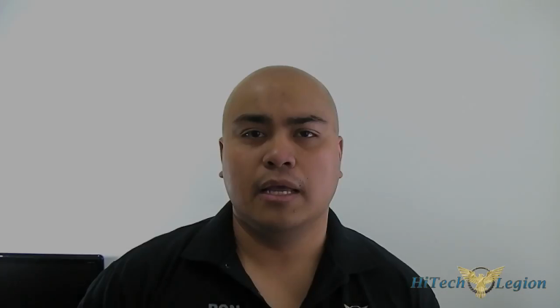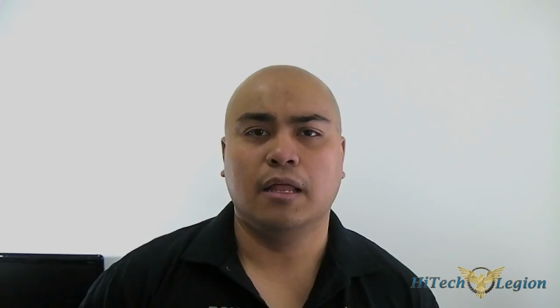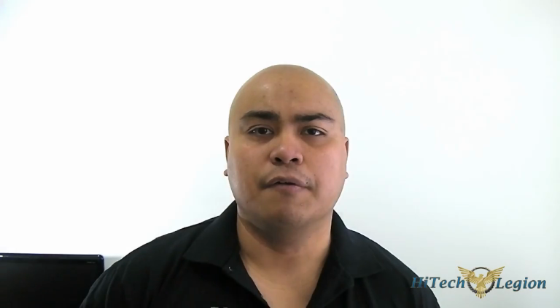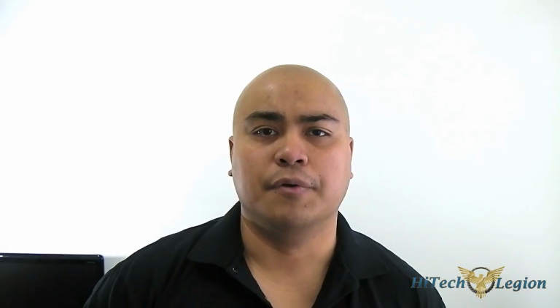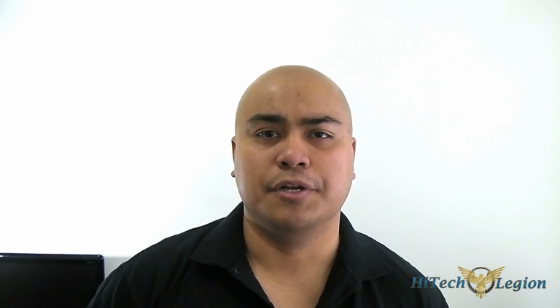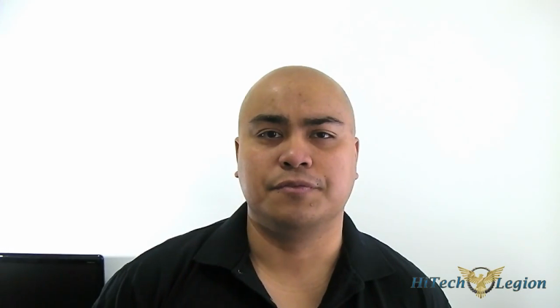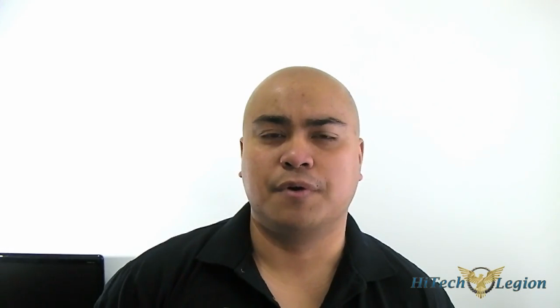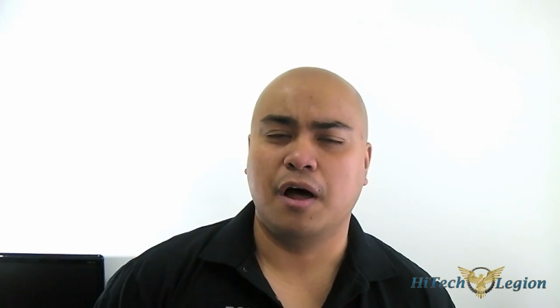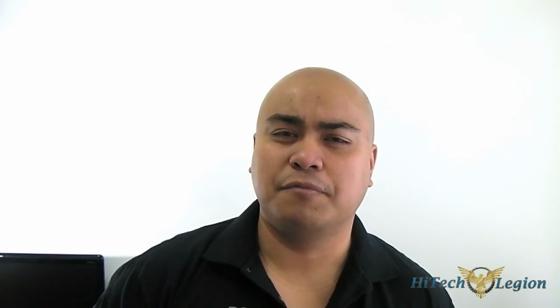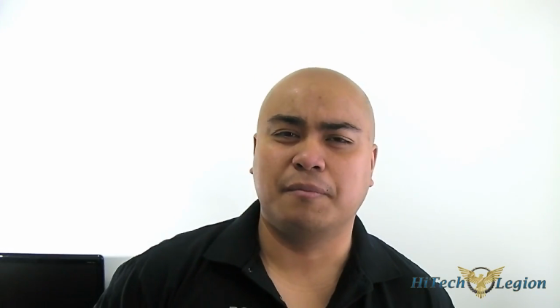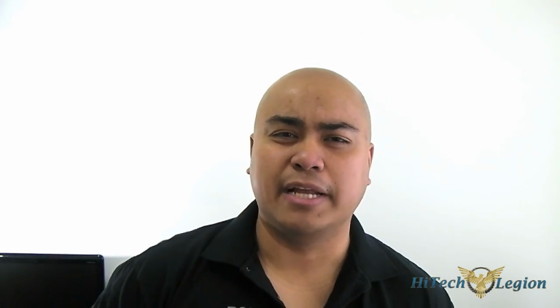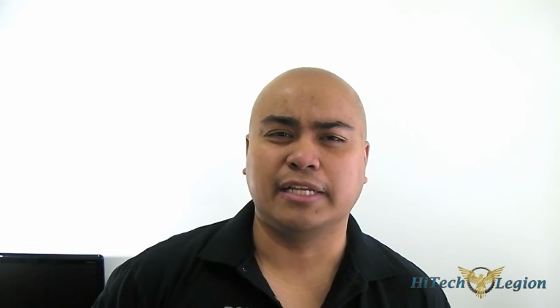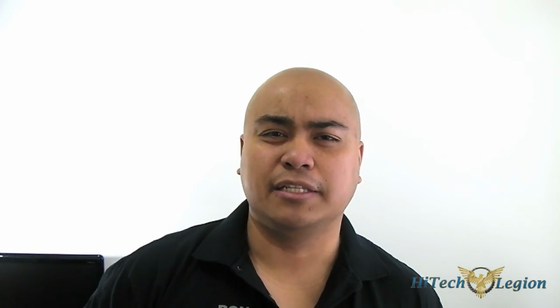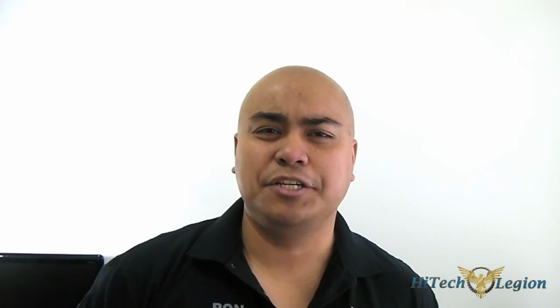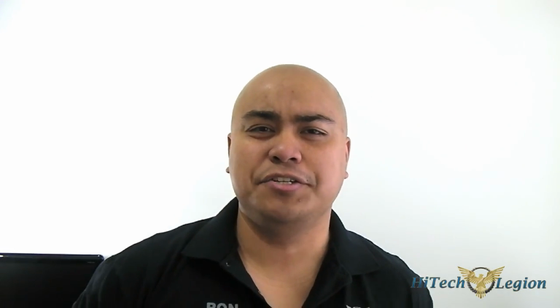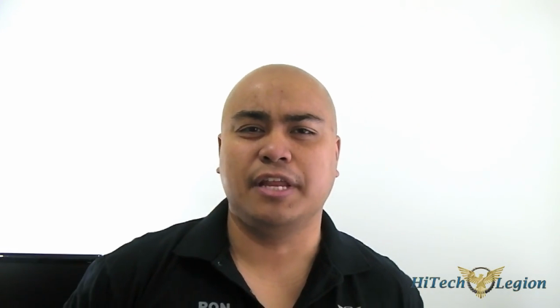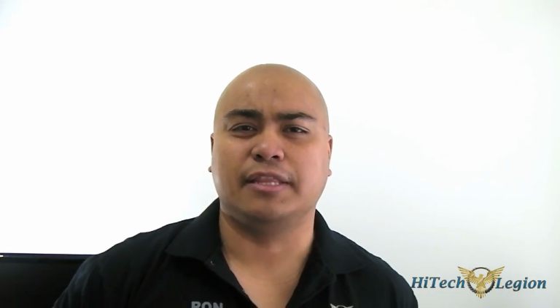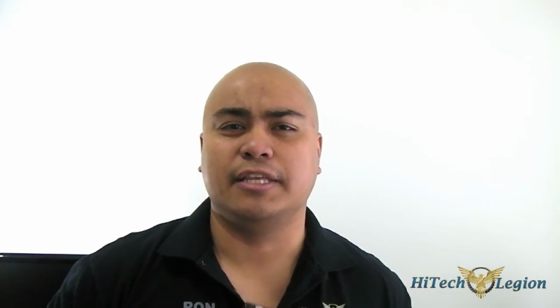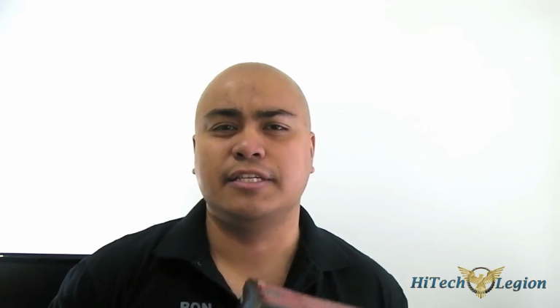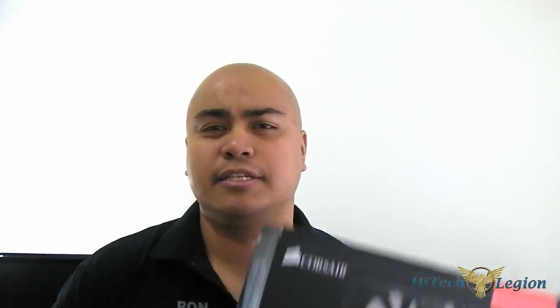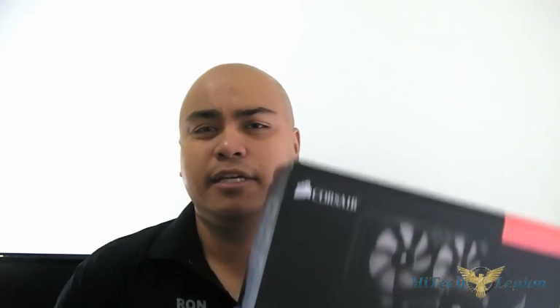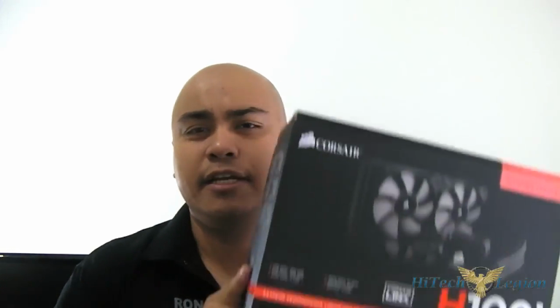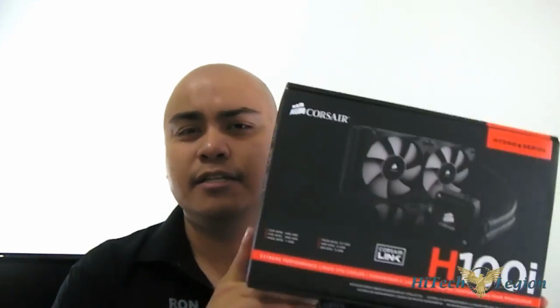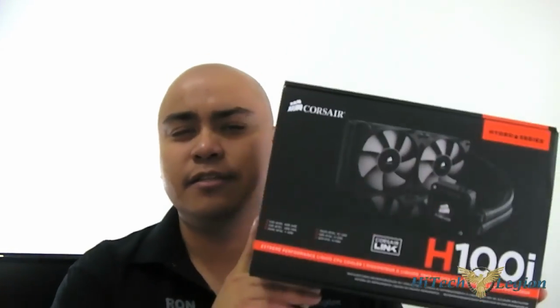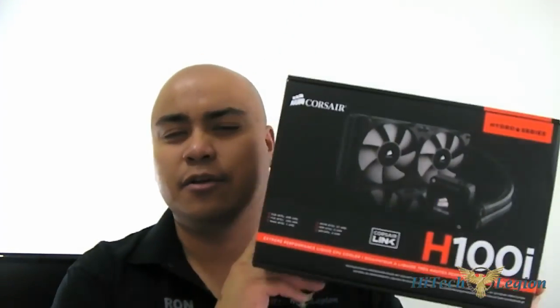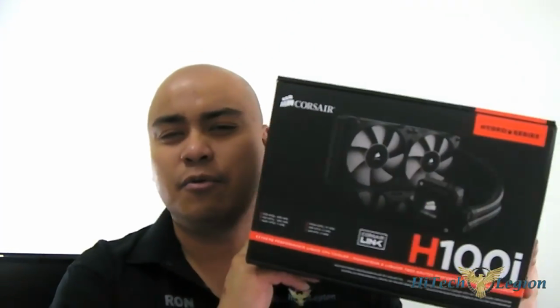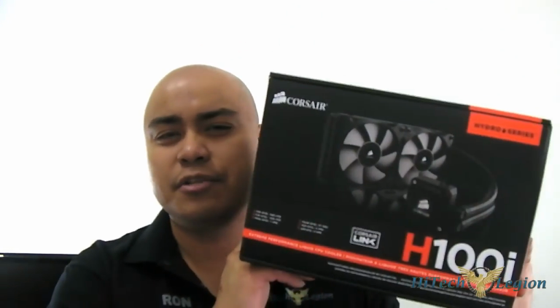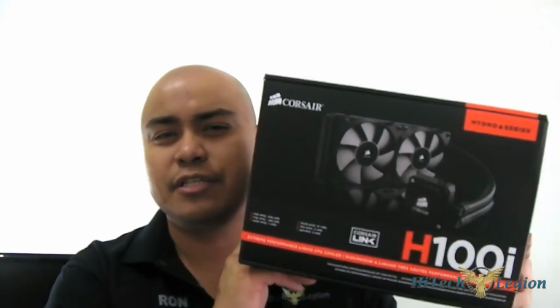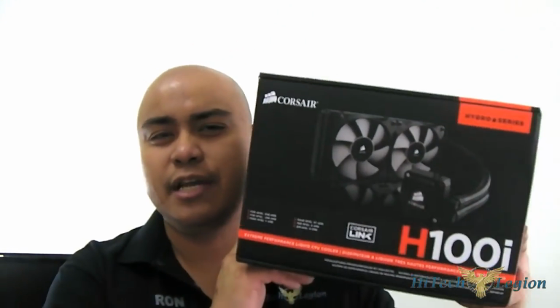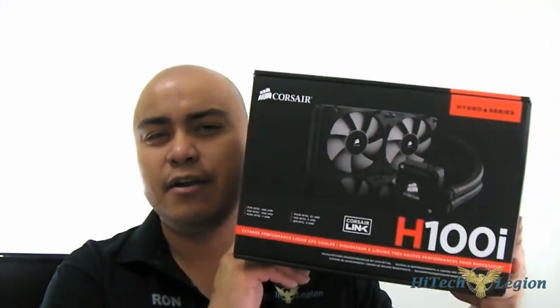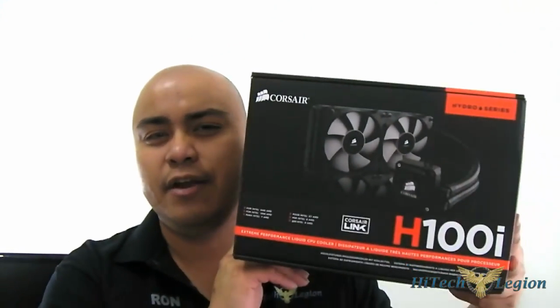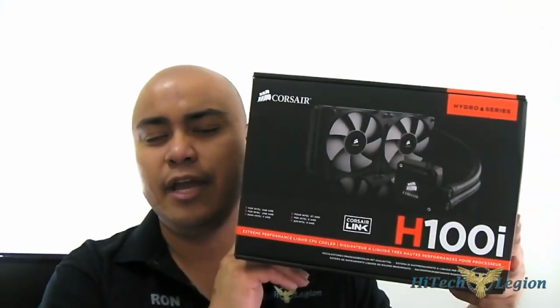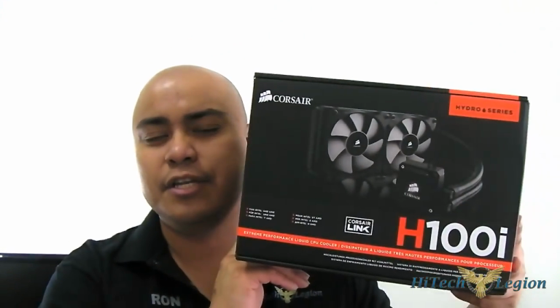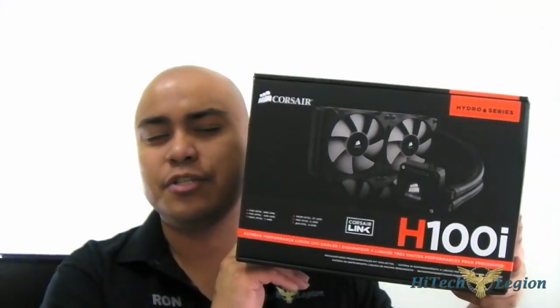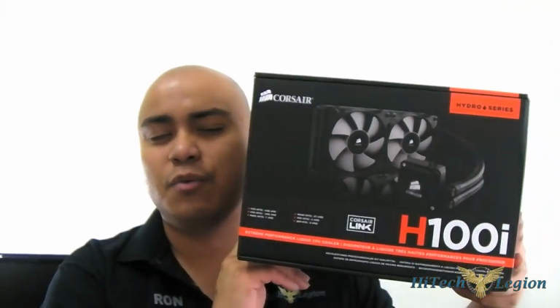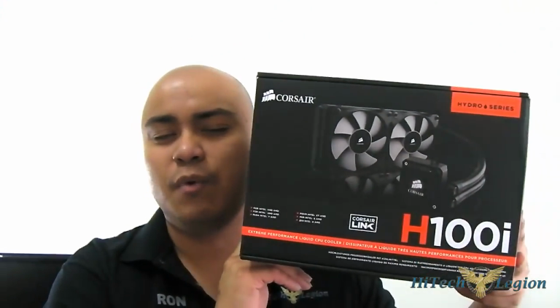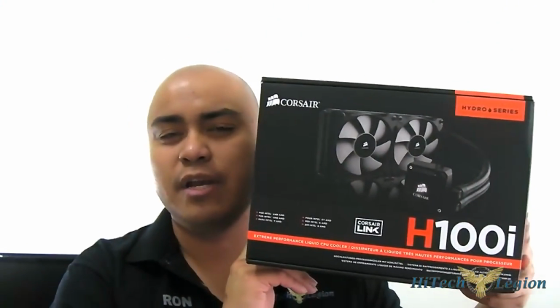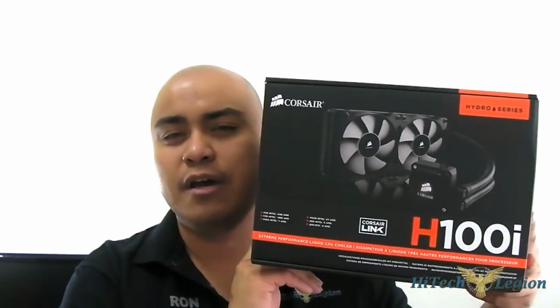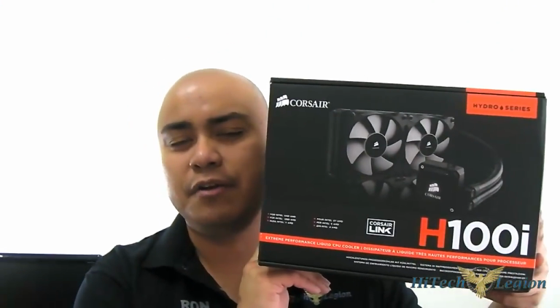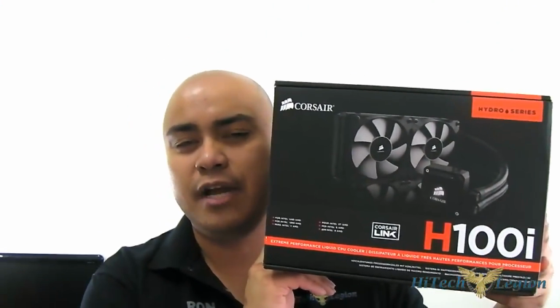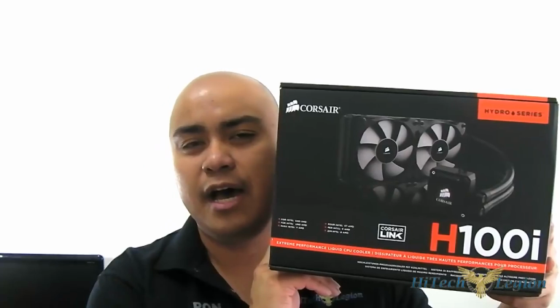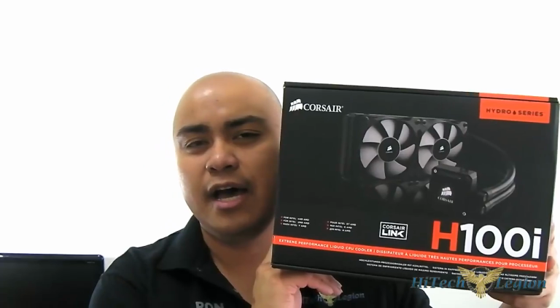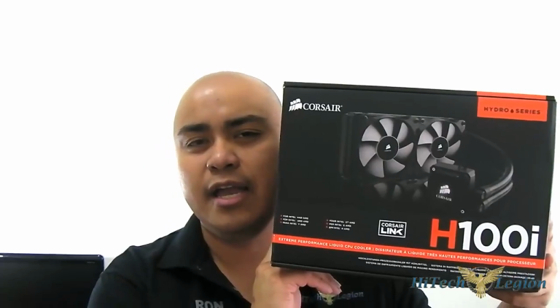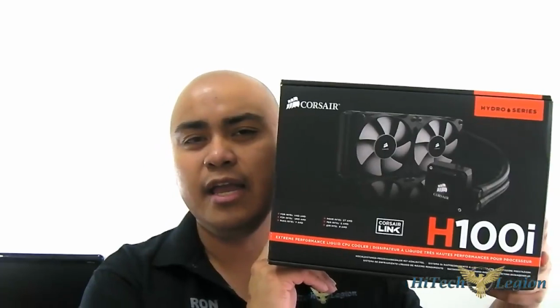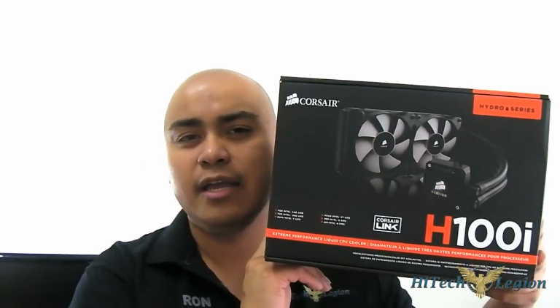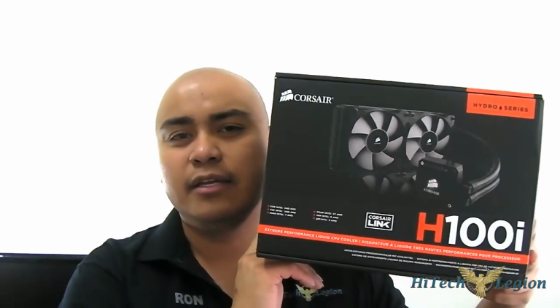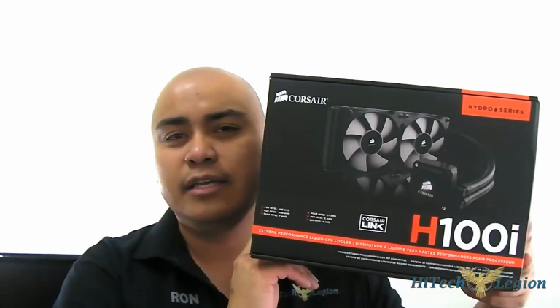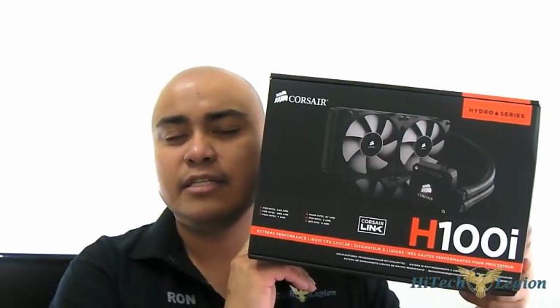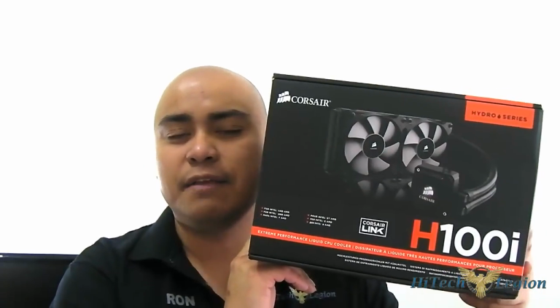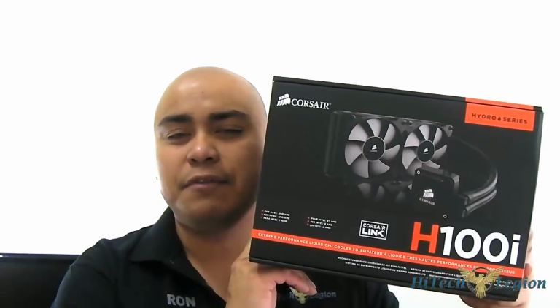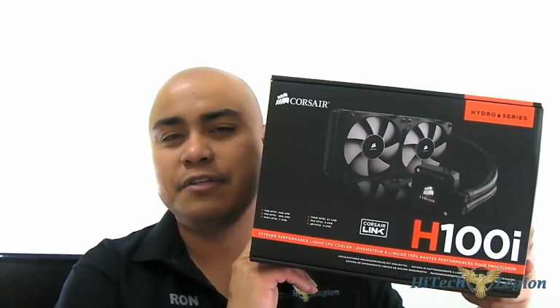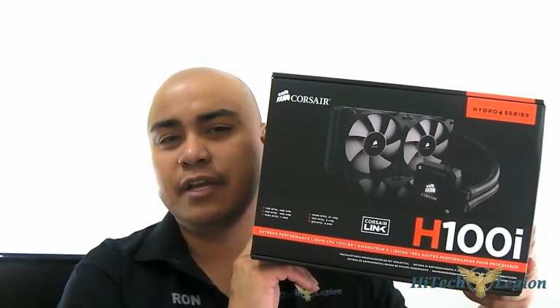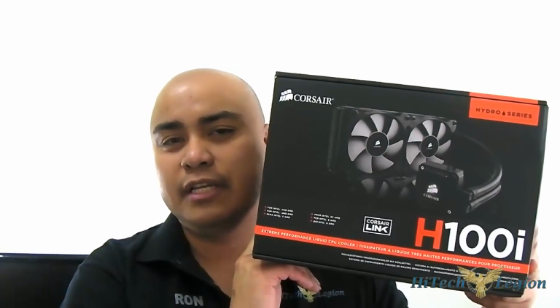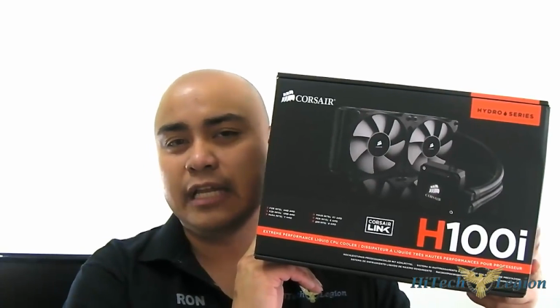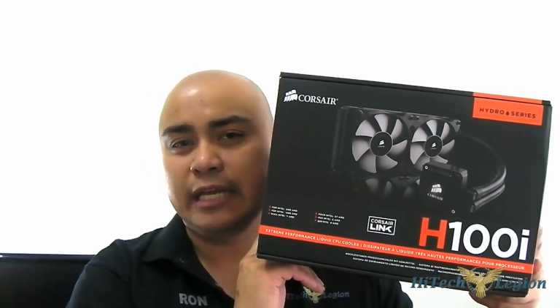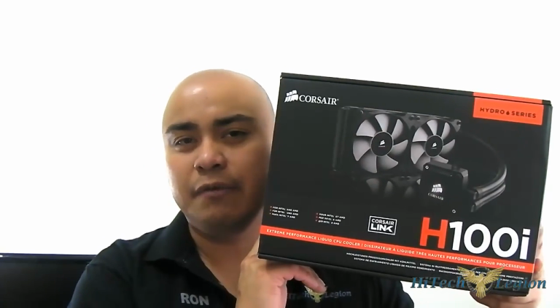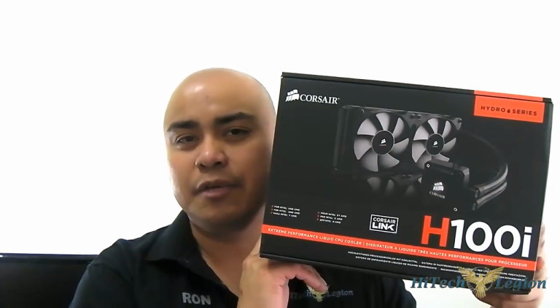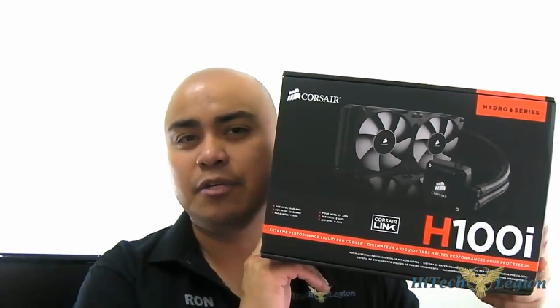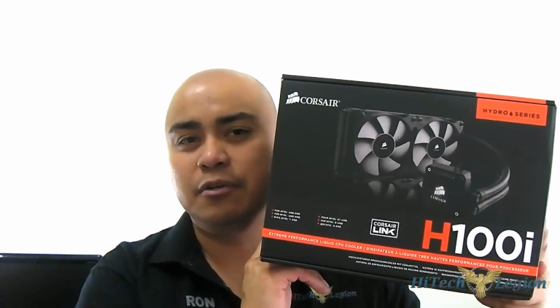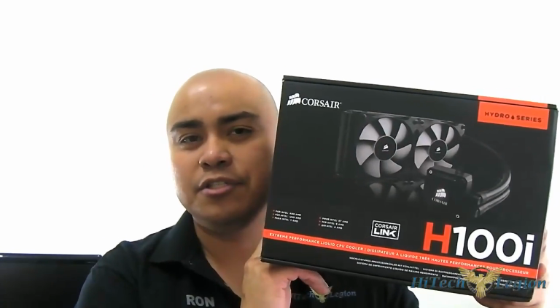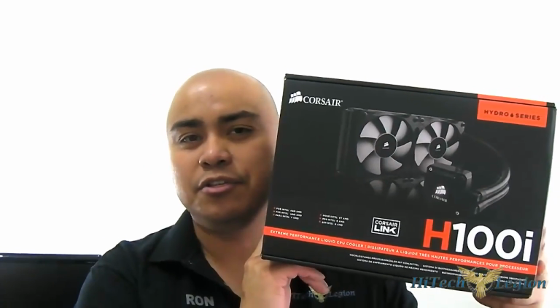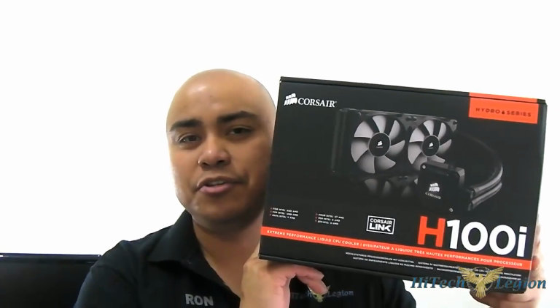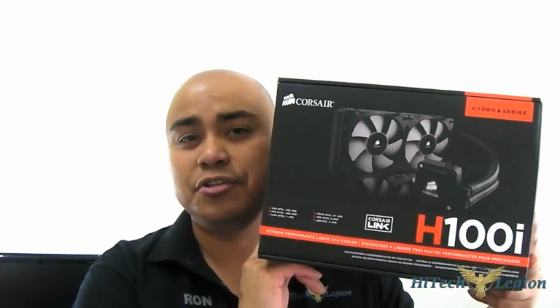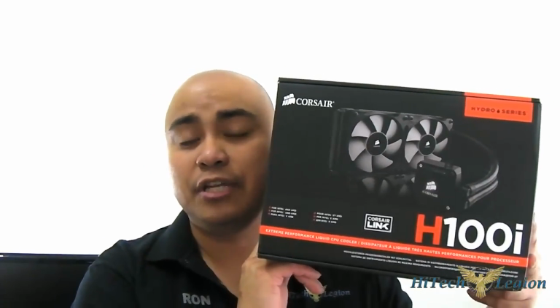Hello everyone, this is Ron from High Tech Legion and this is the Corsair H100i Self-Contained Liquid Cooling Solution.